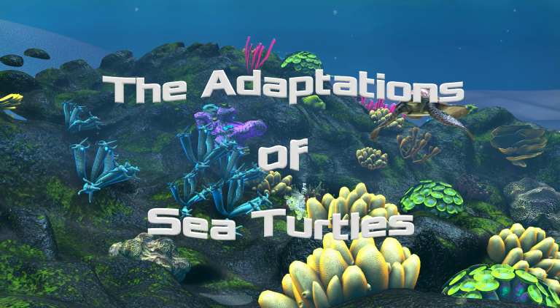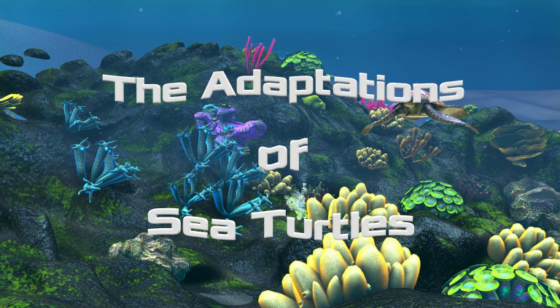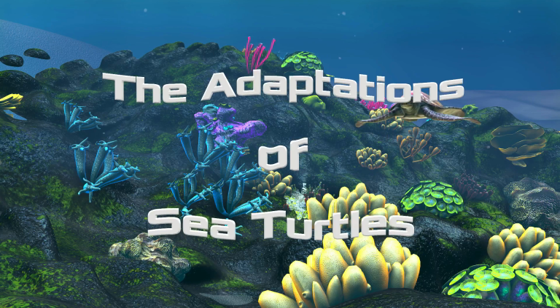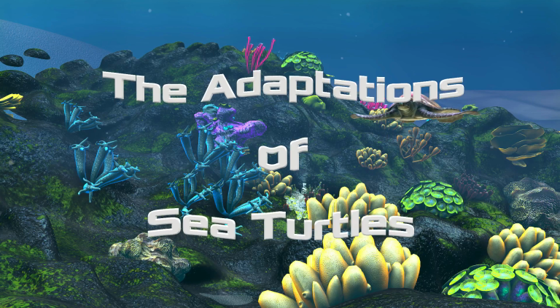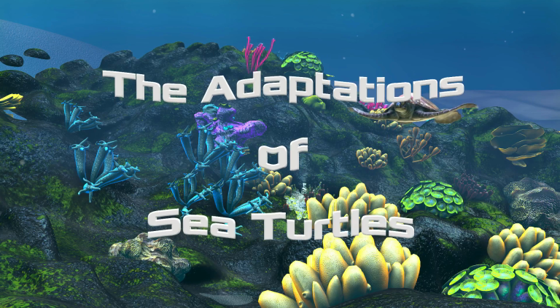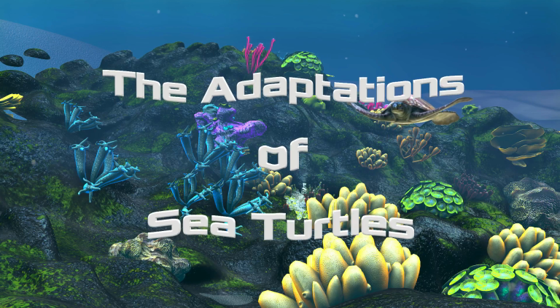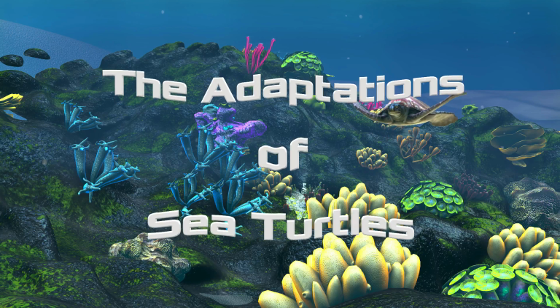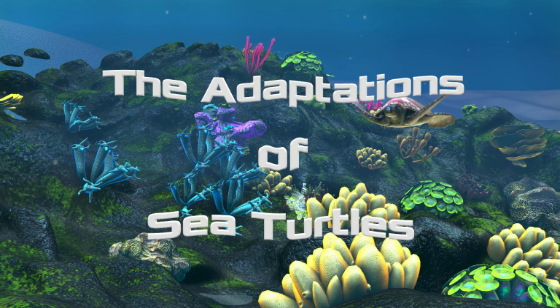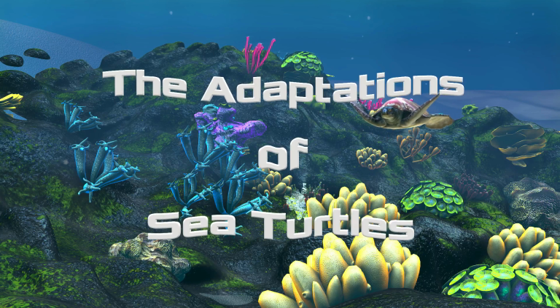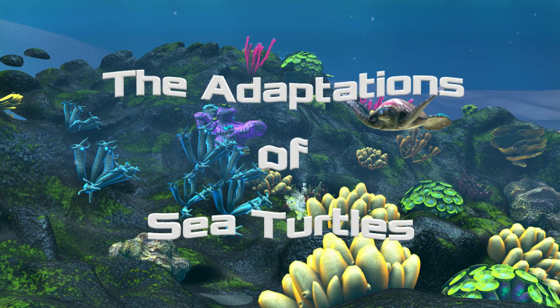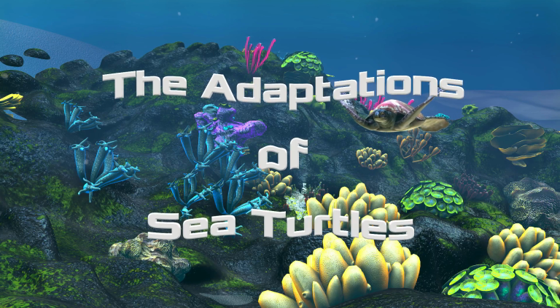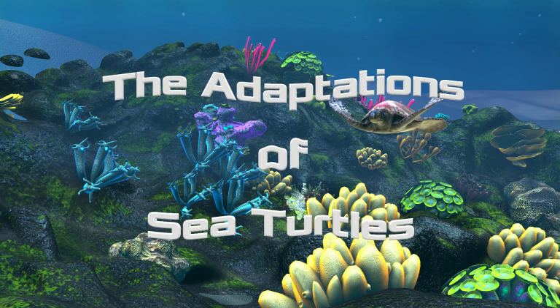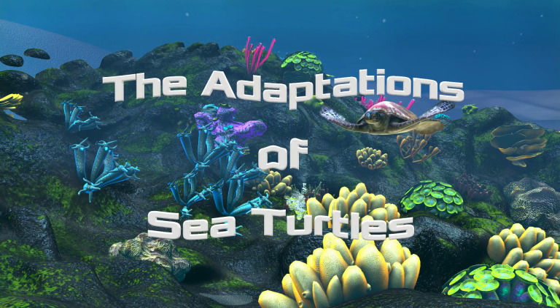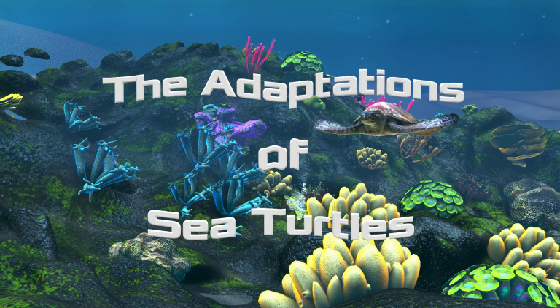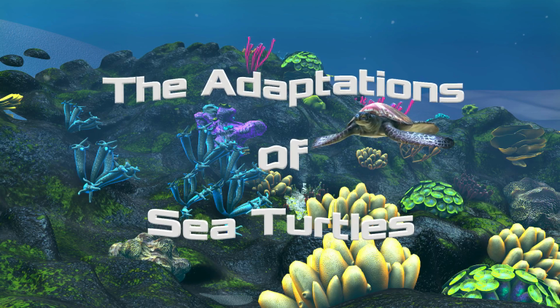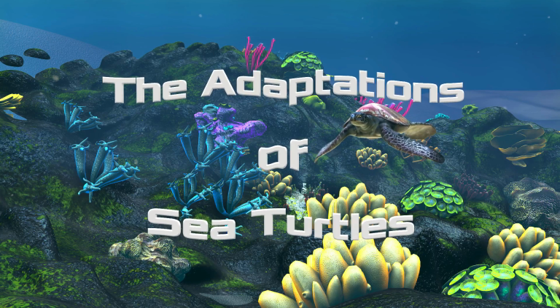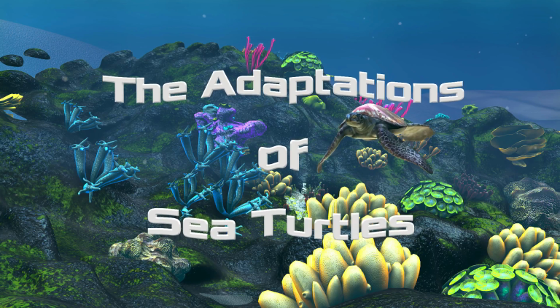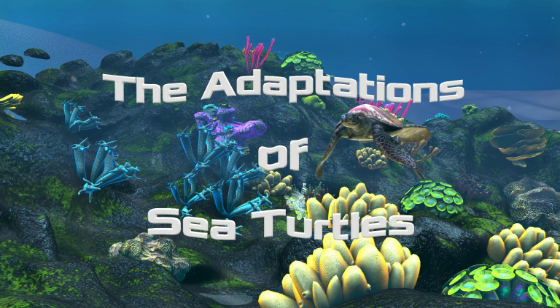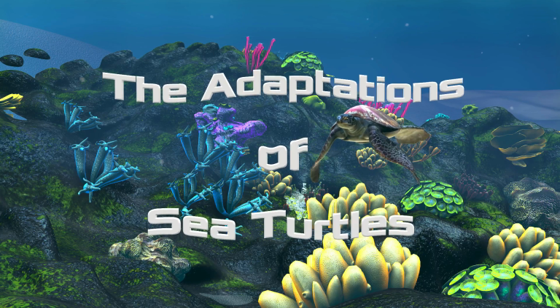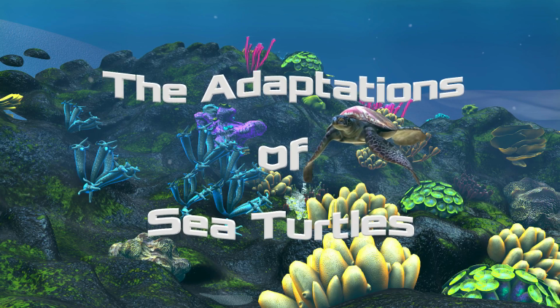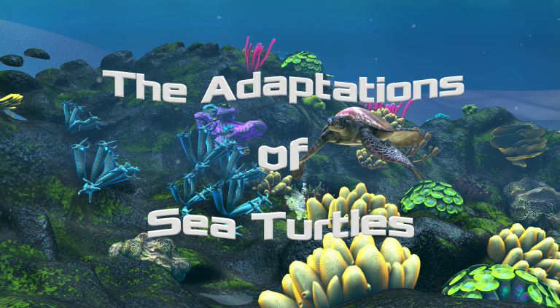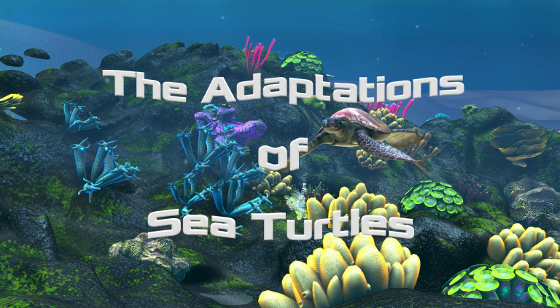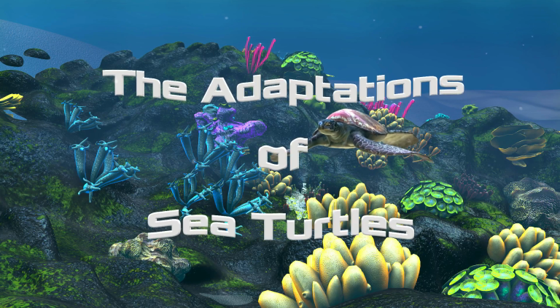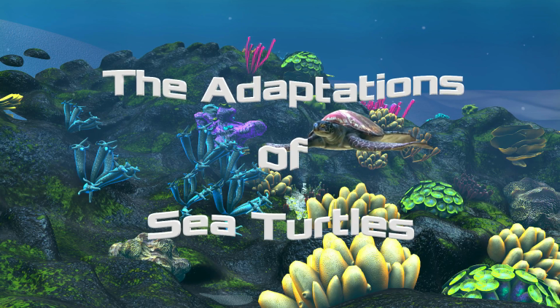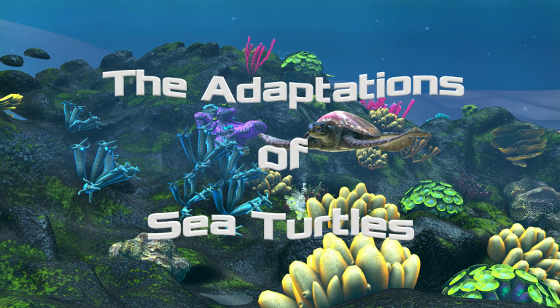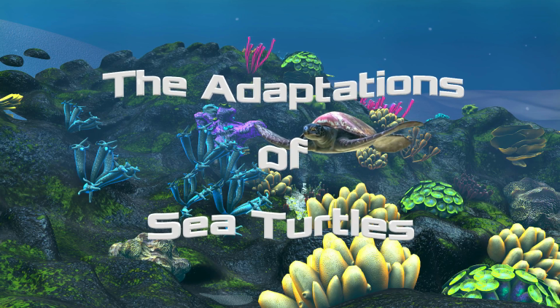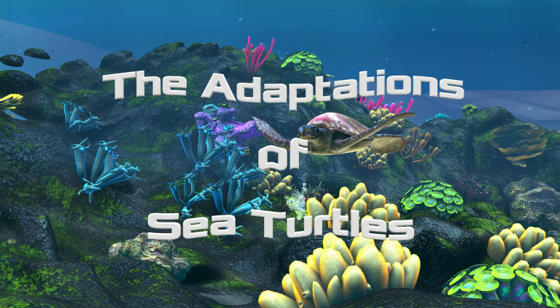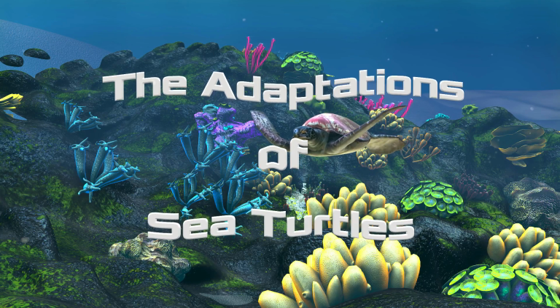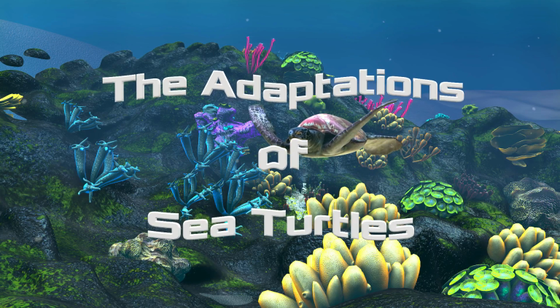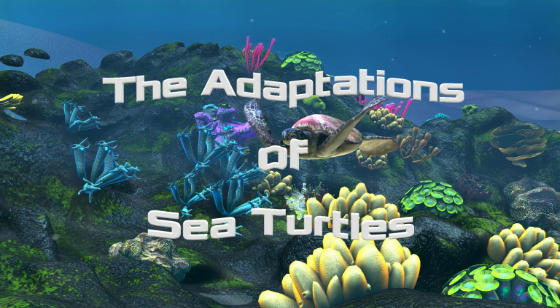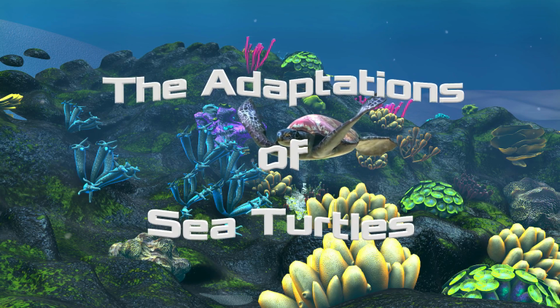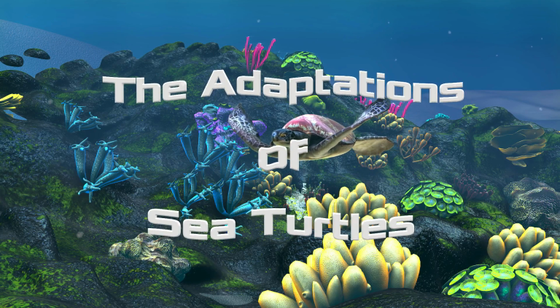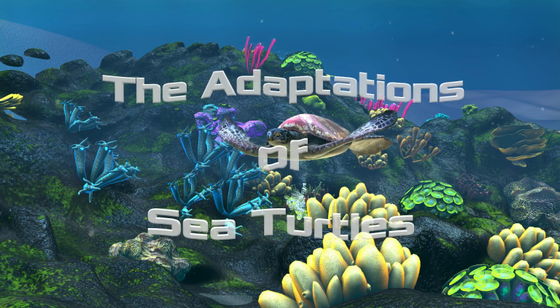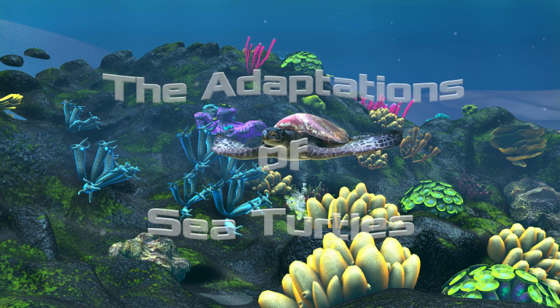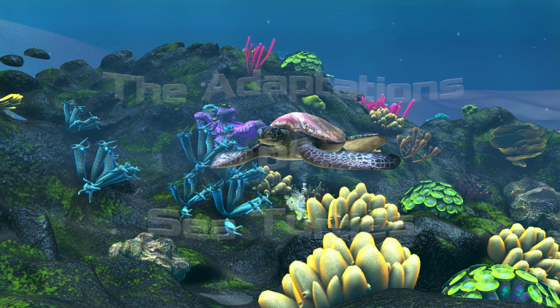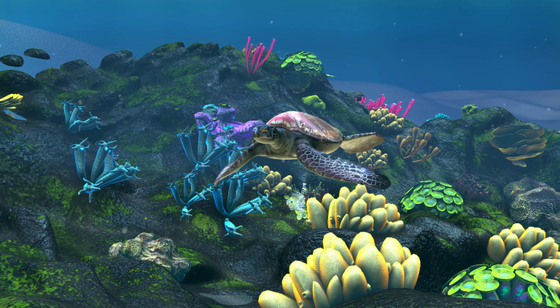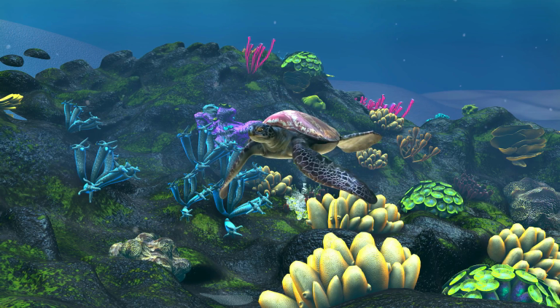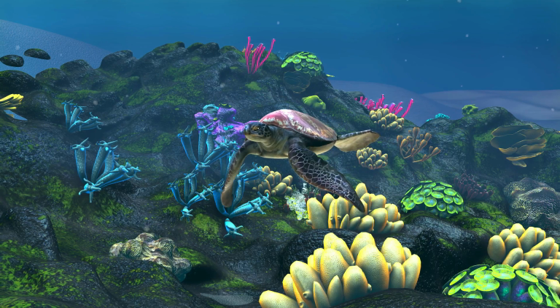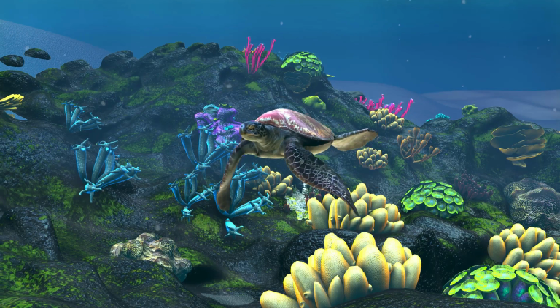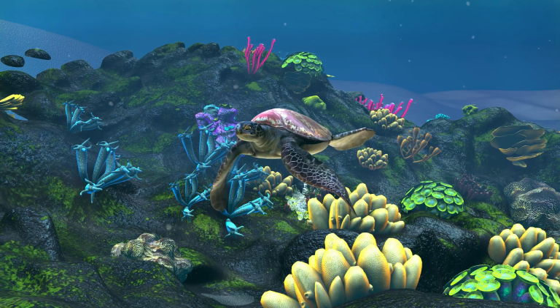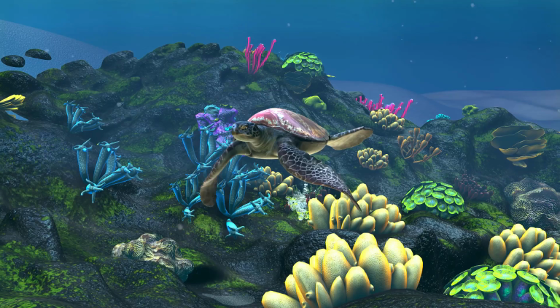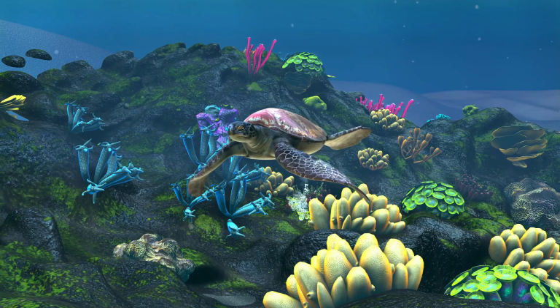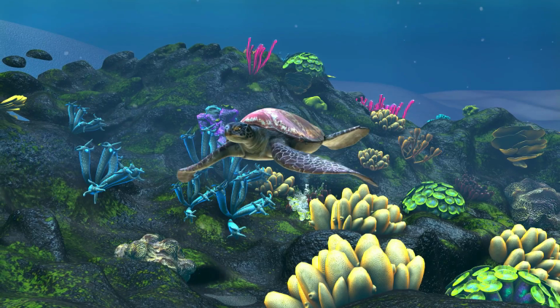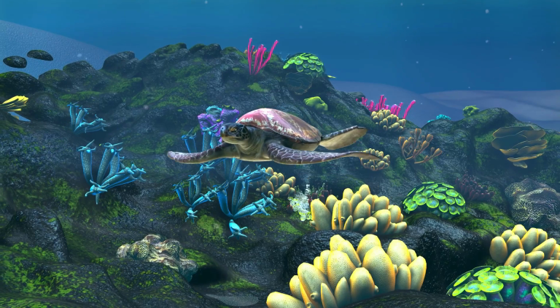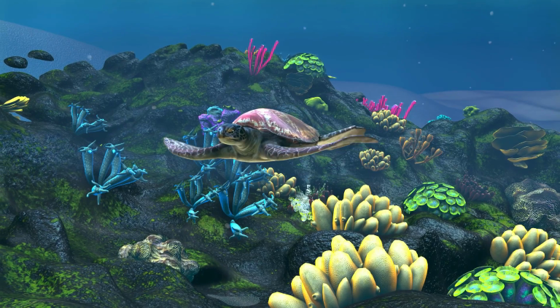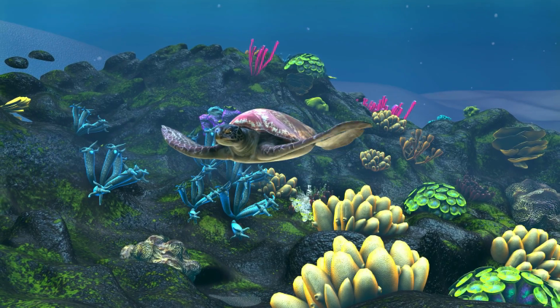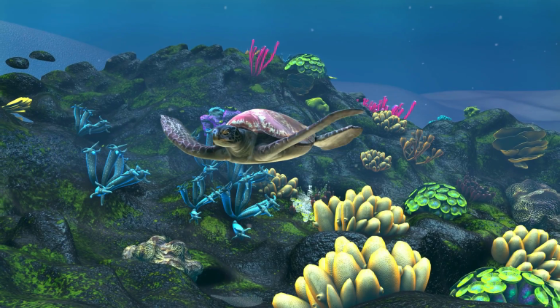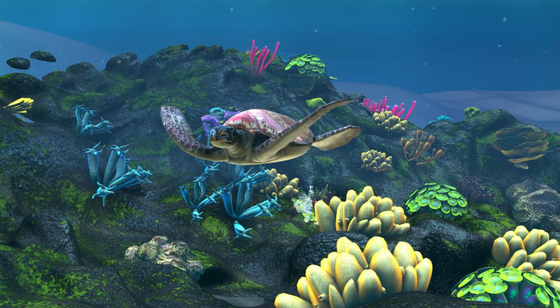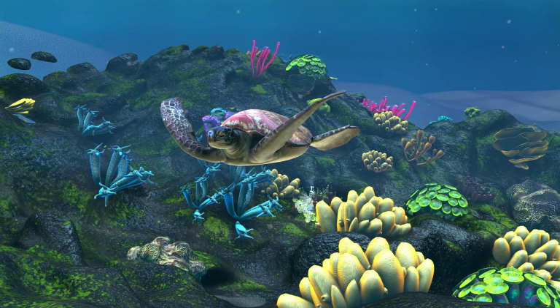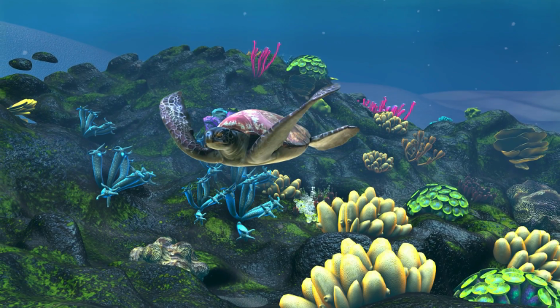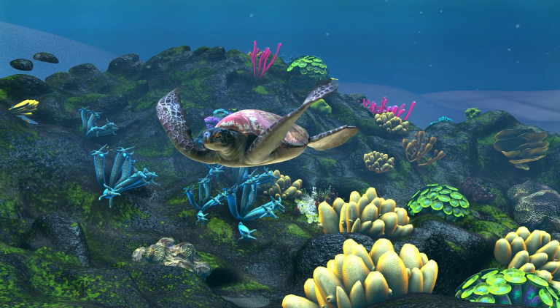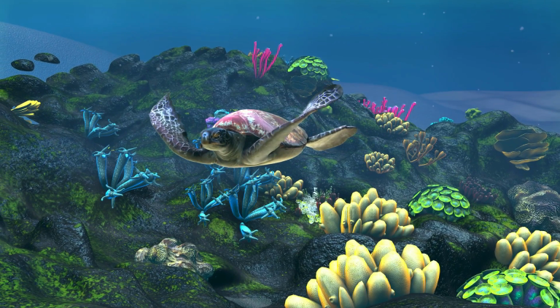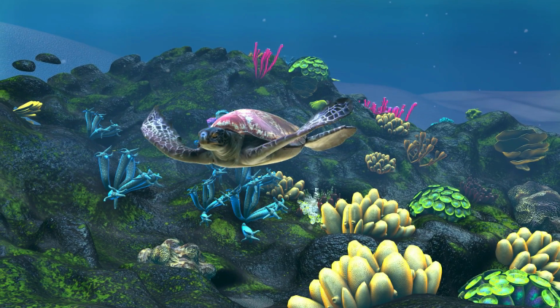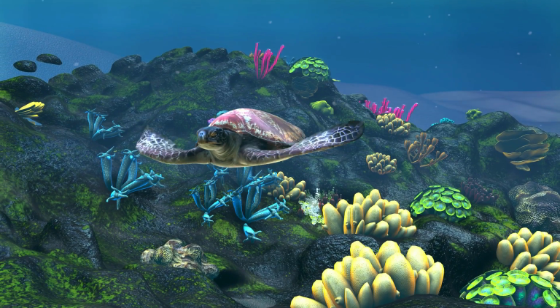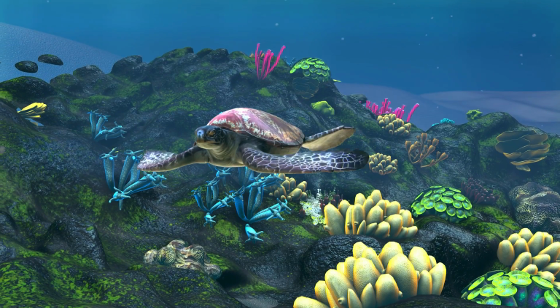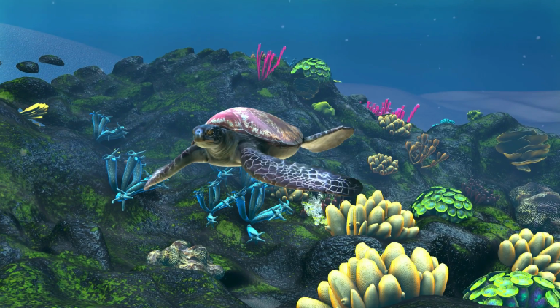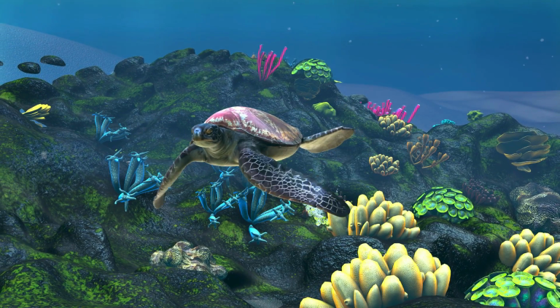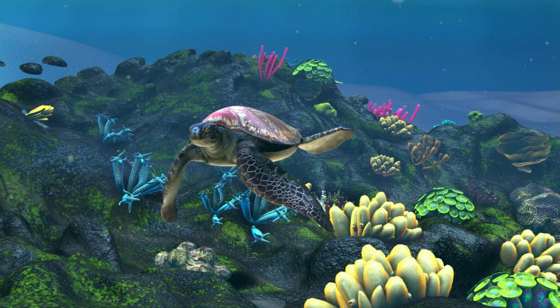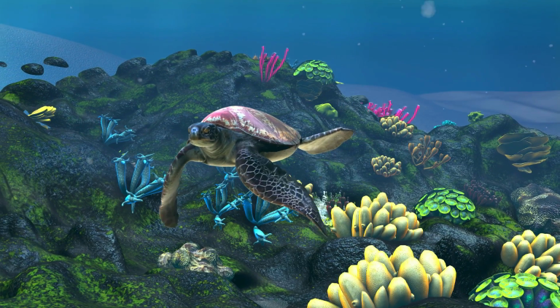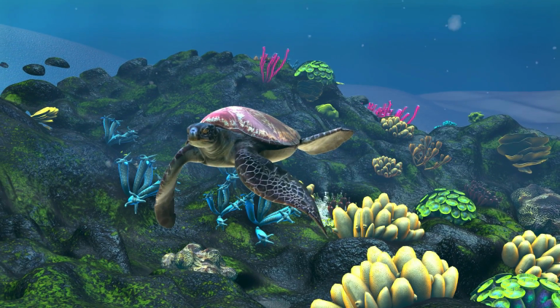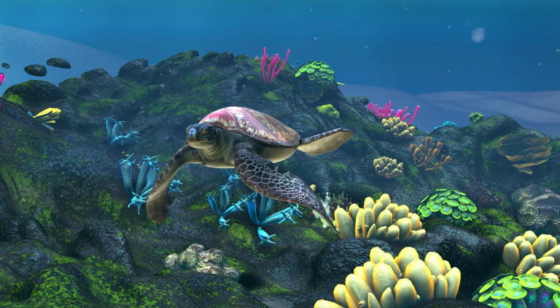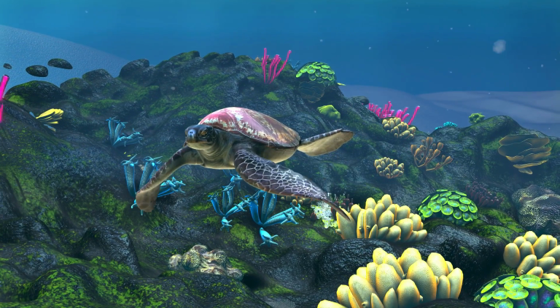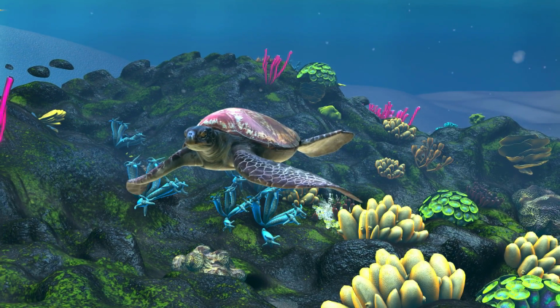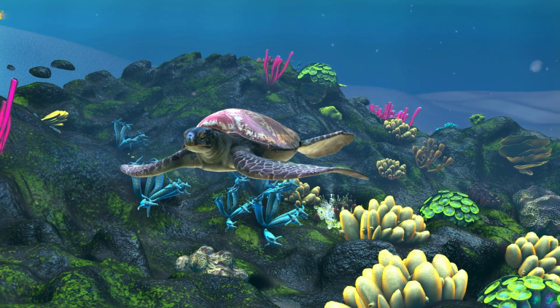Did you know that after birth, most sea turtles never return to land? How is that possible? Let's find out.